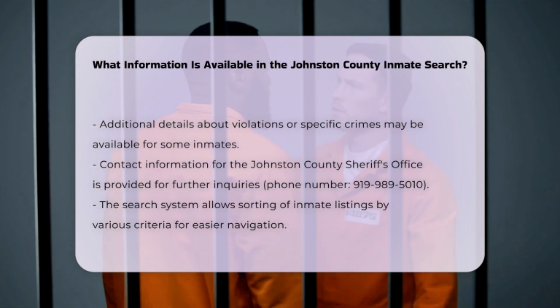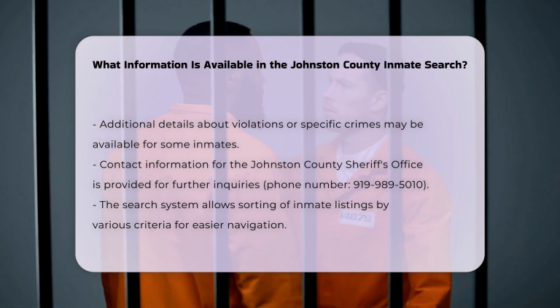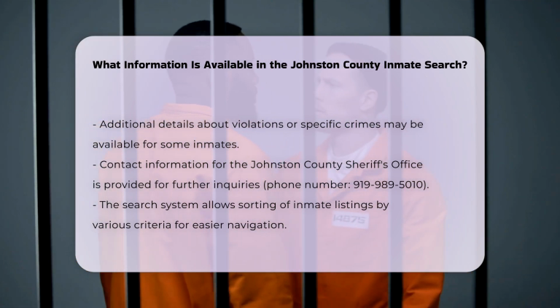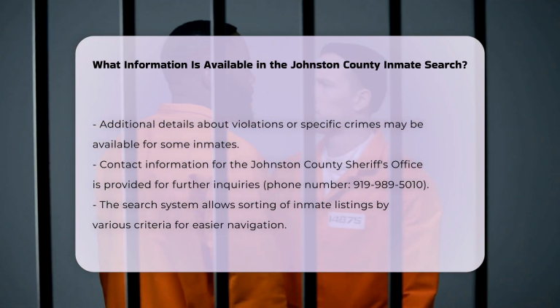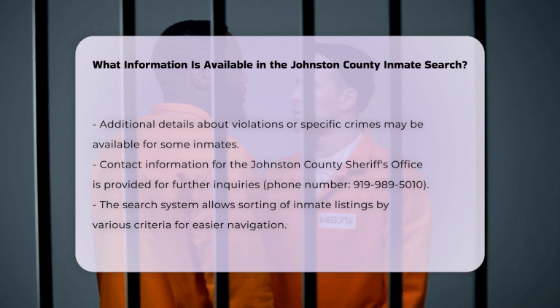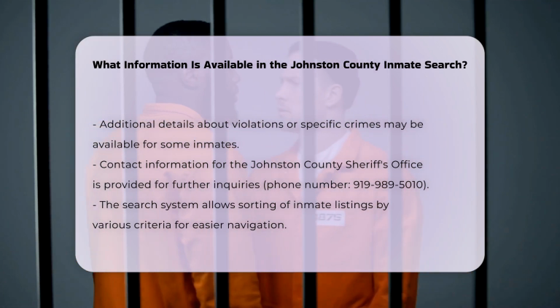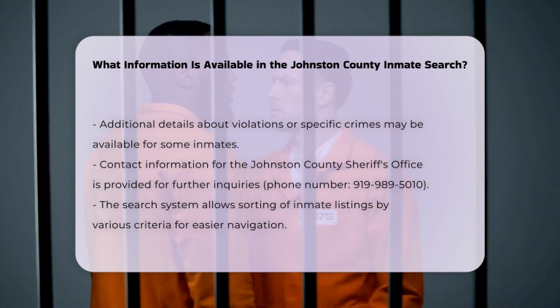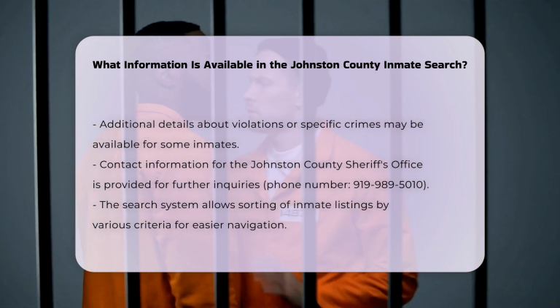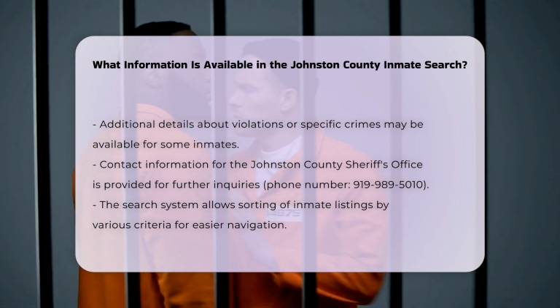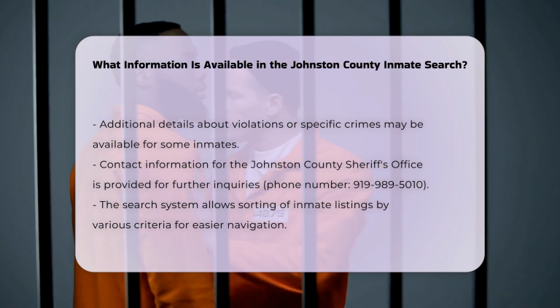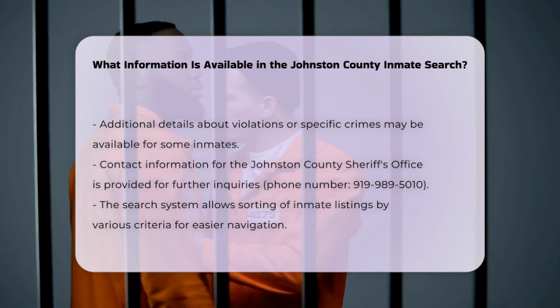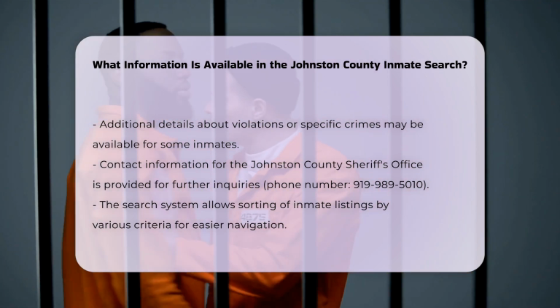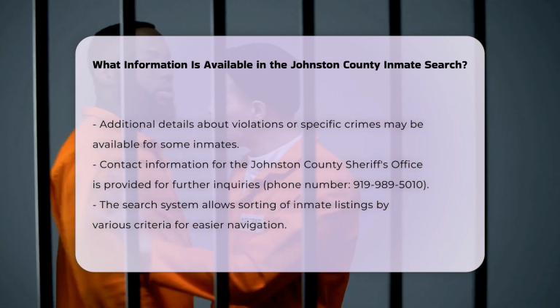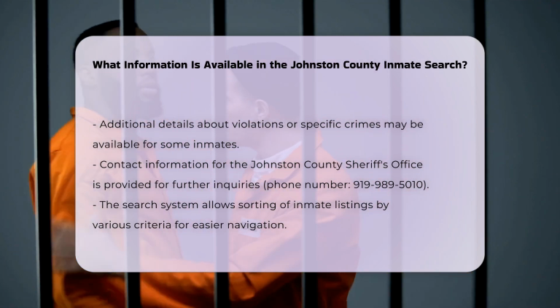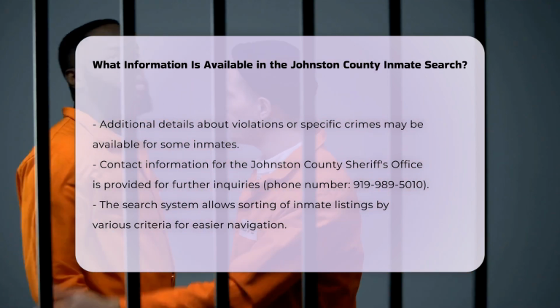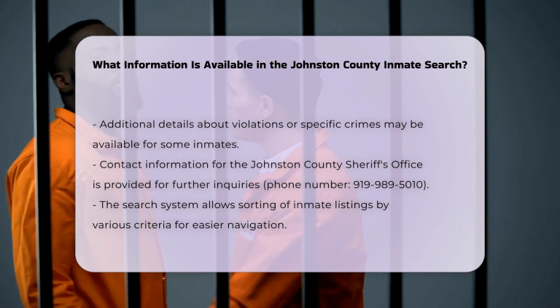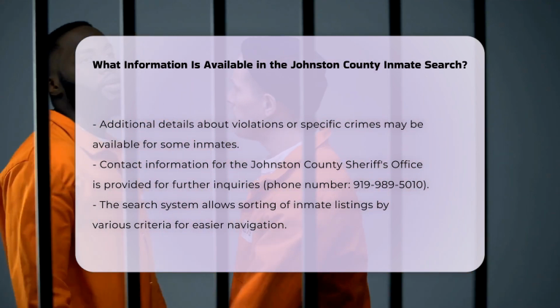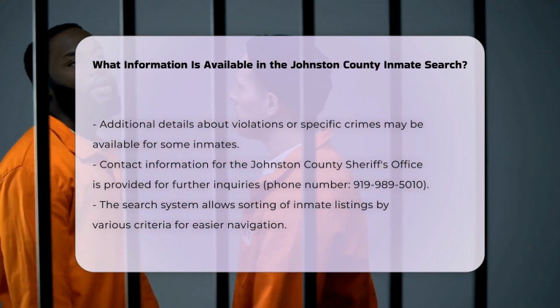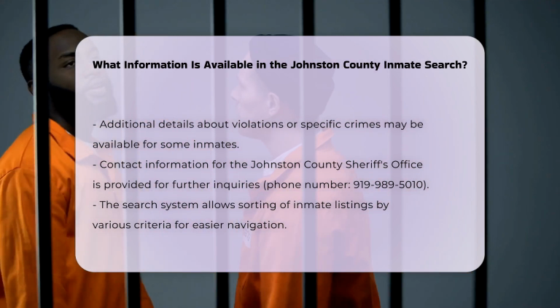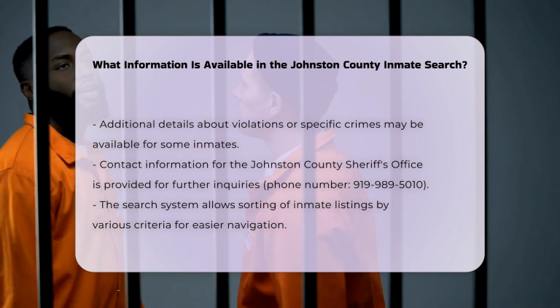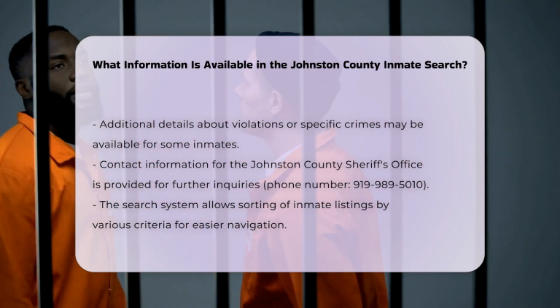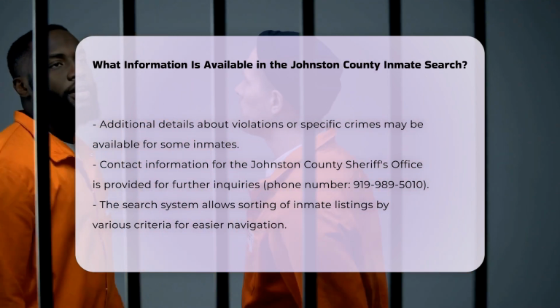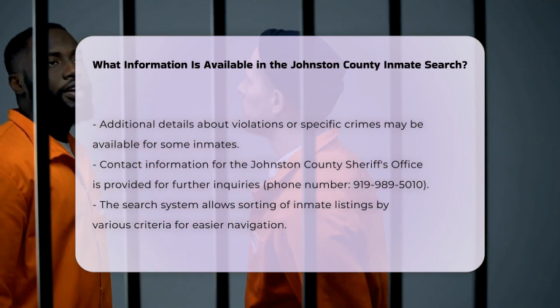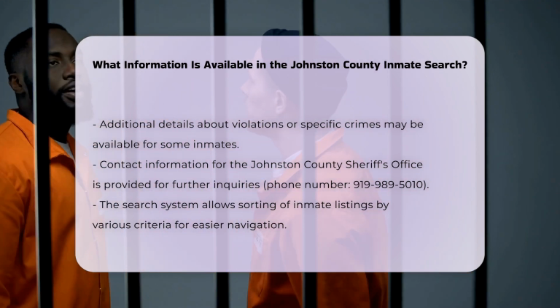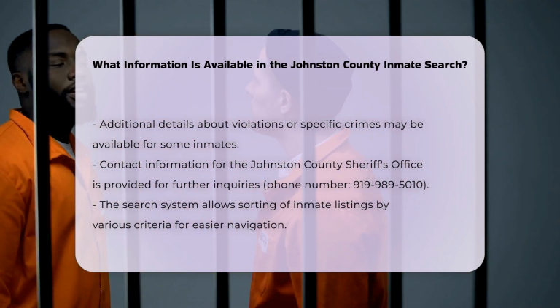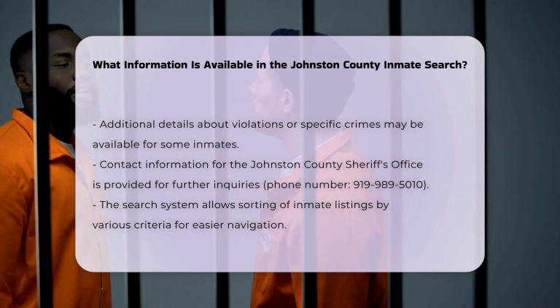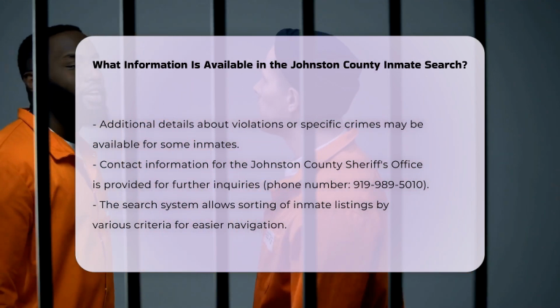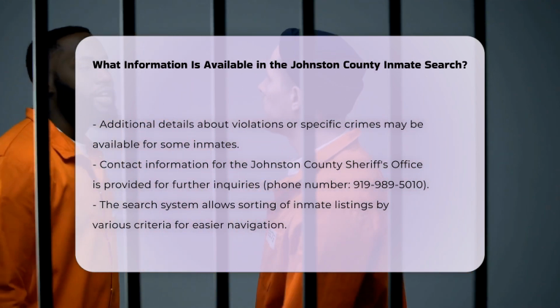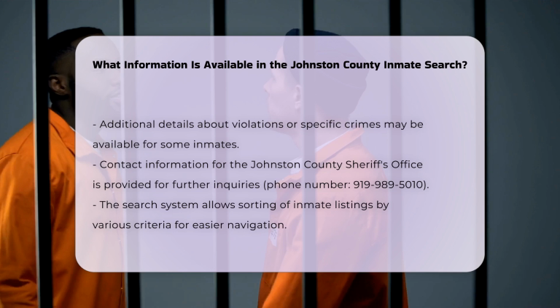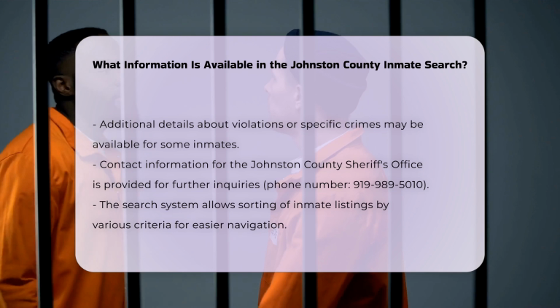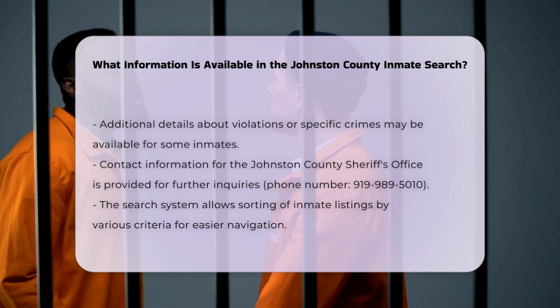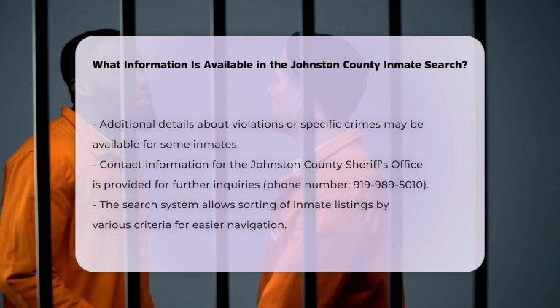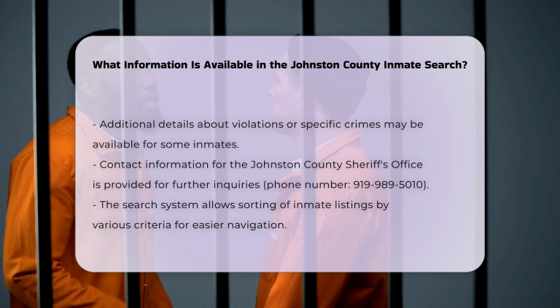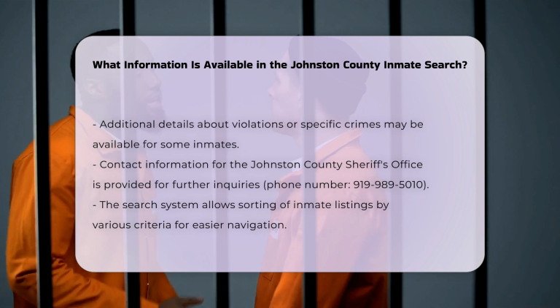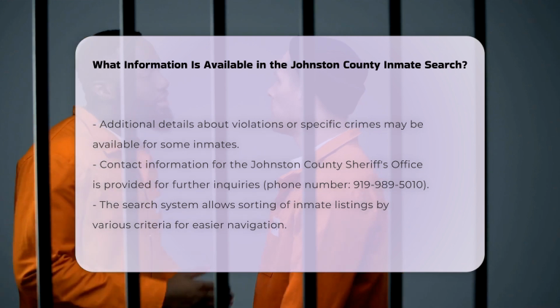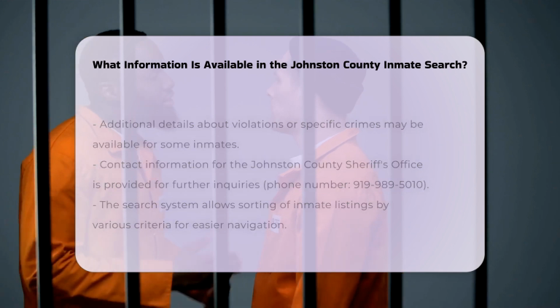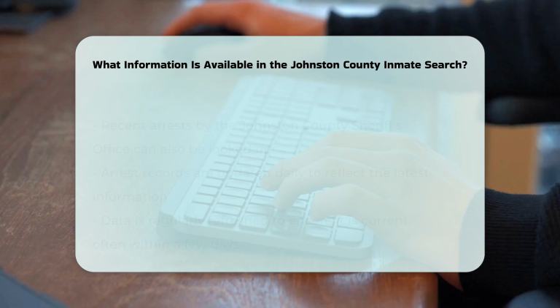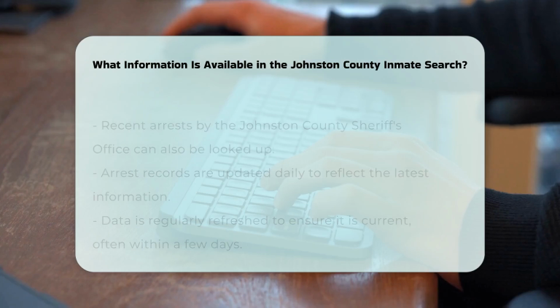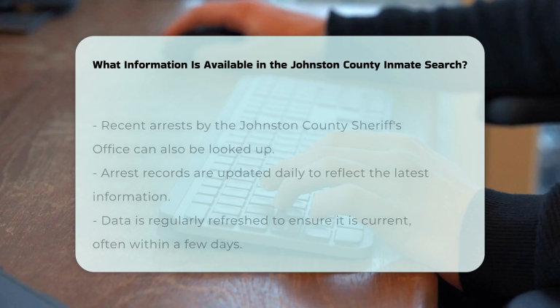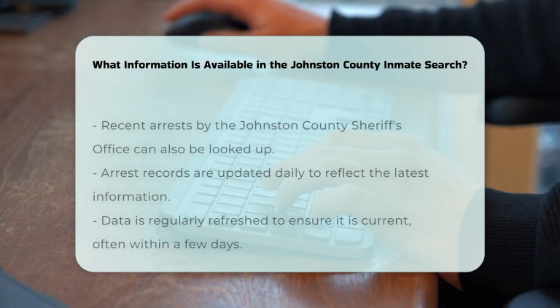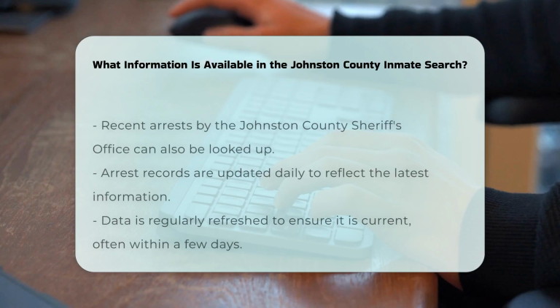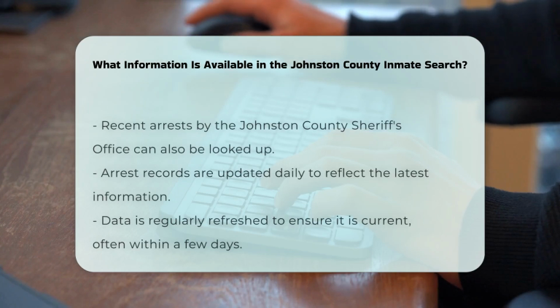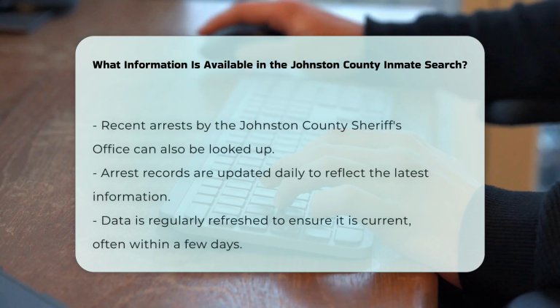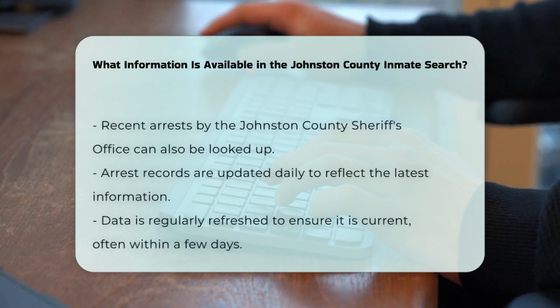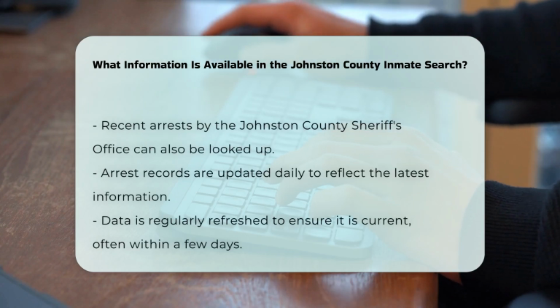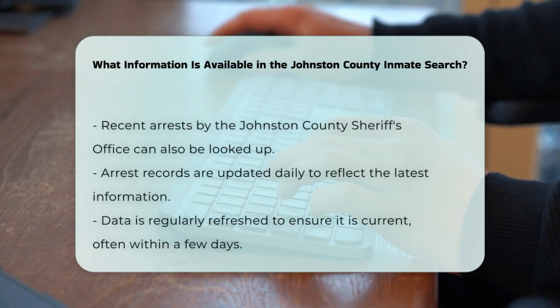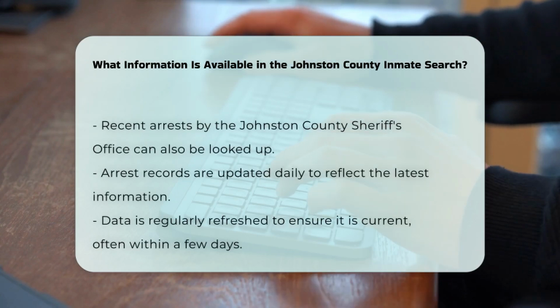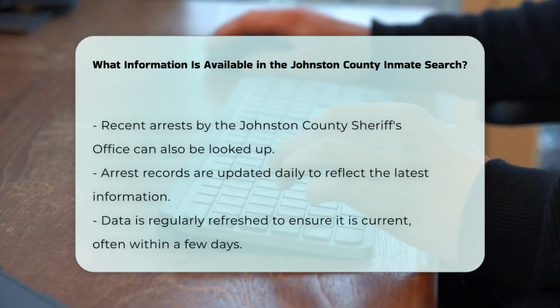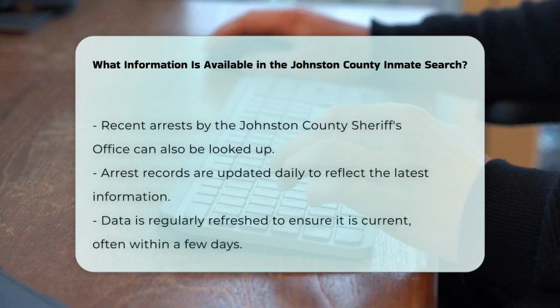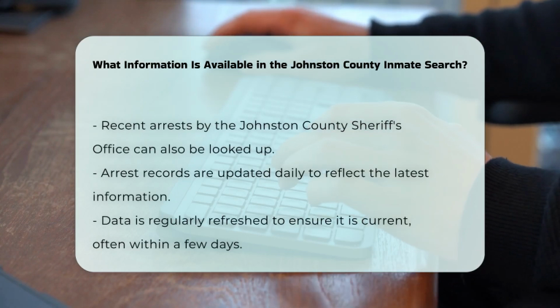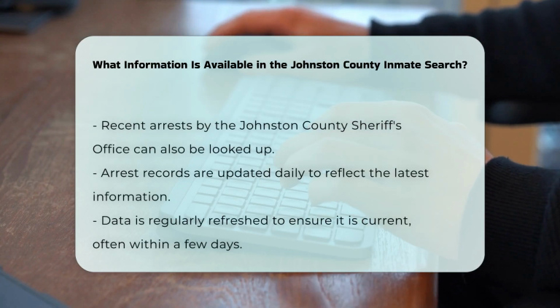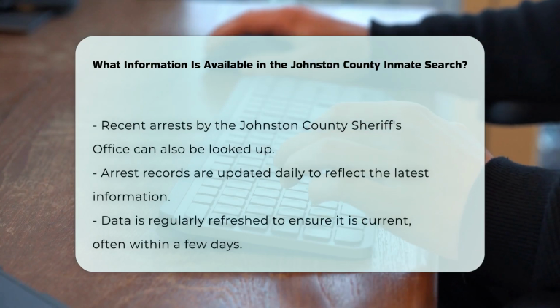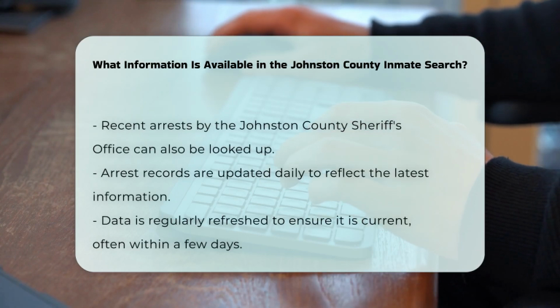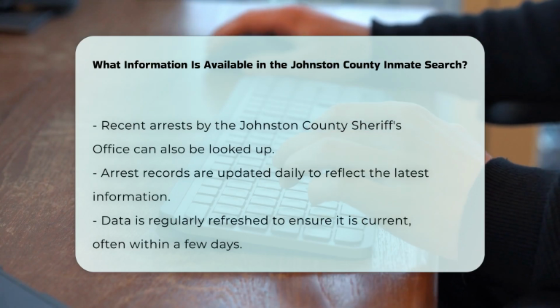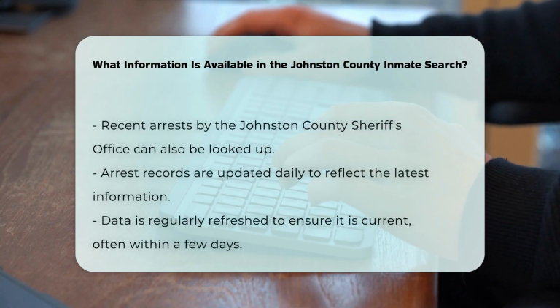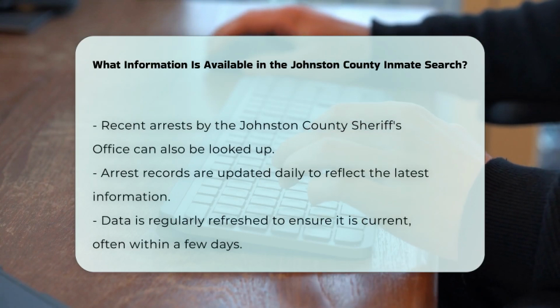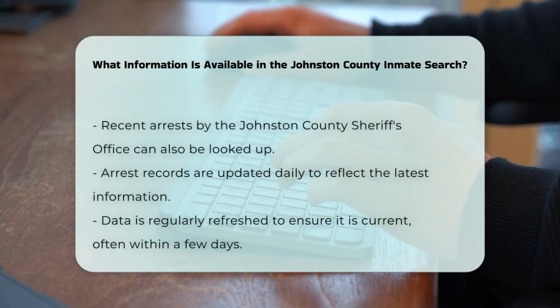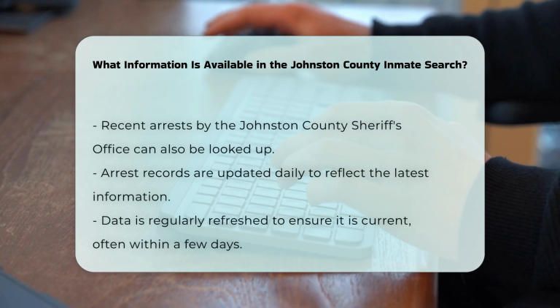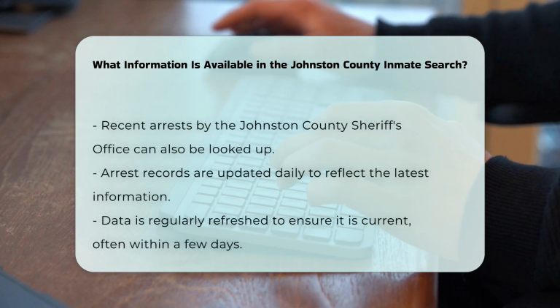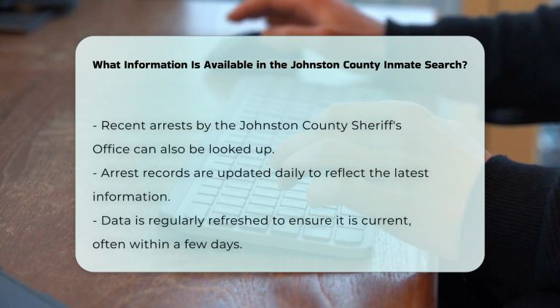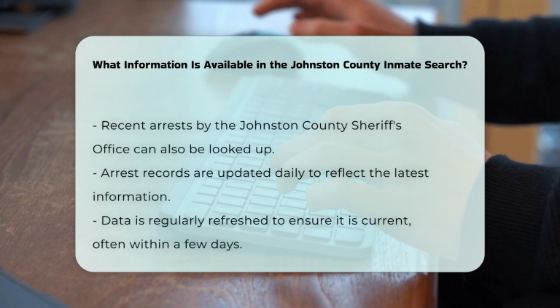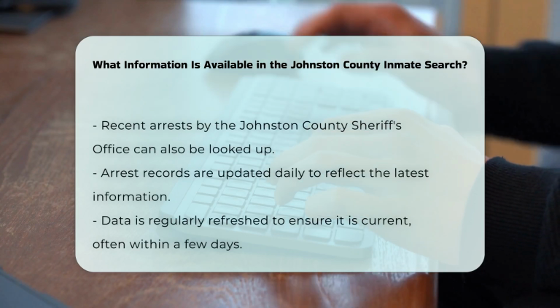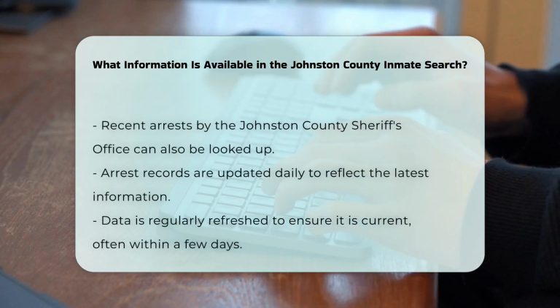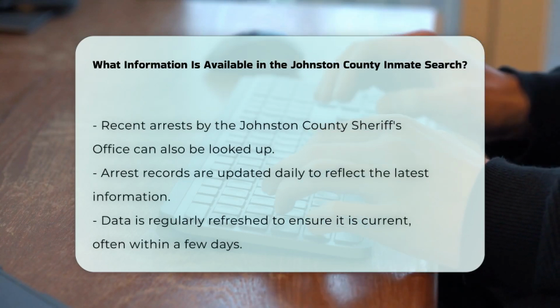Options: The system allows you to sort the inmate listings using various criteria, making it easier to find the information you need.